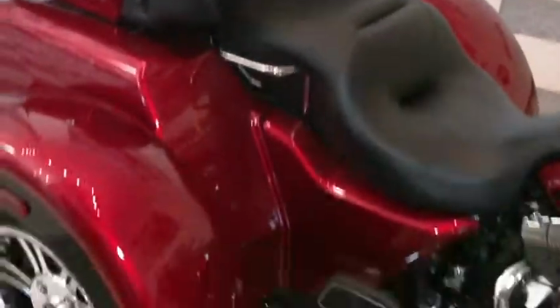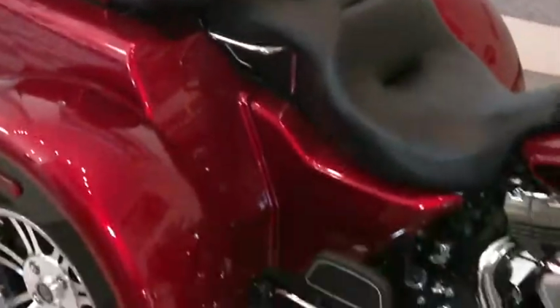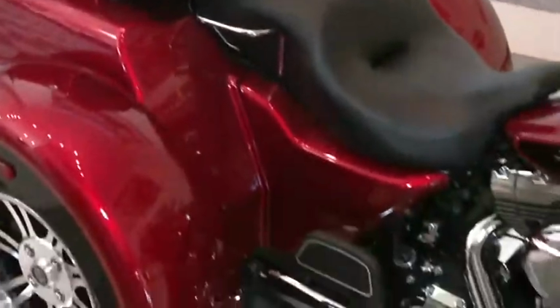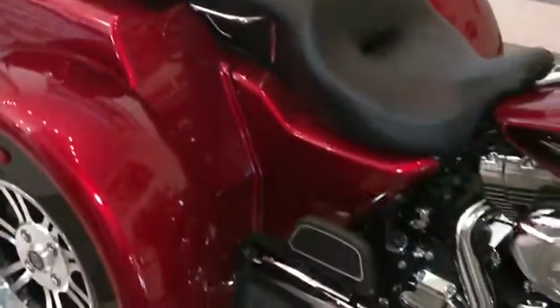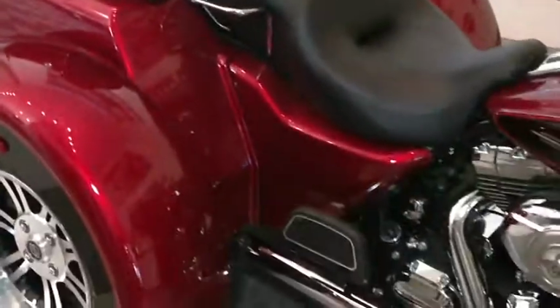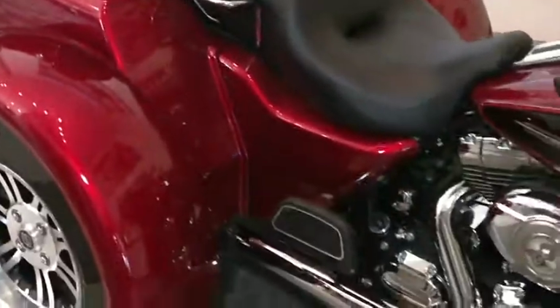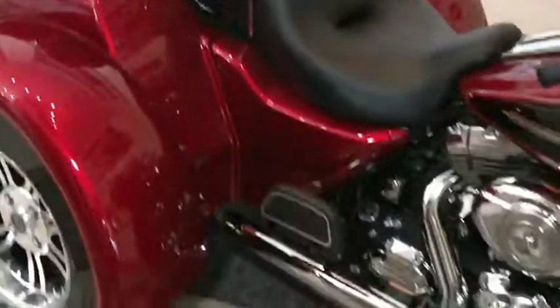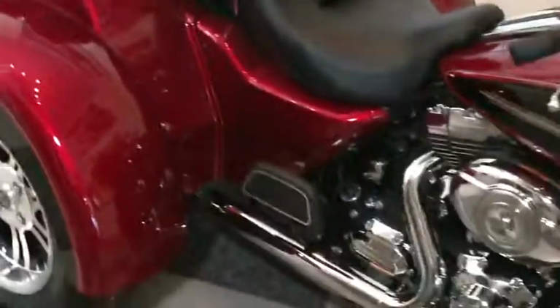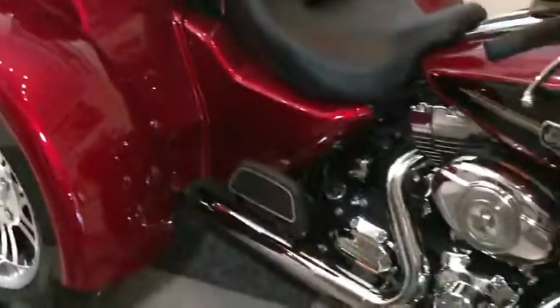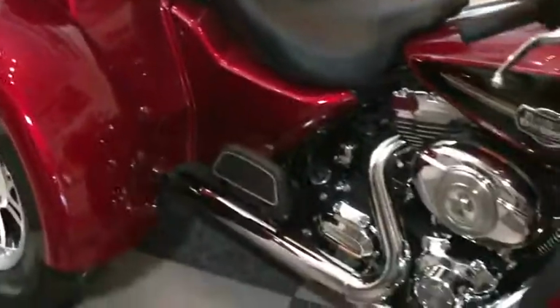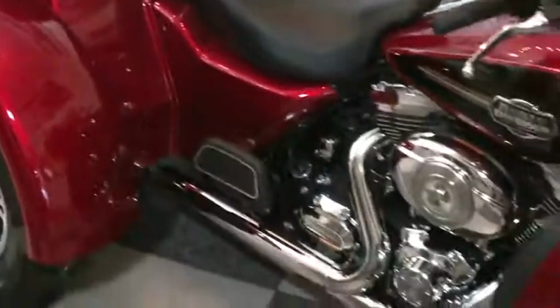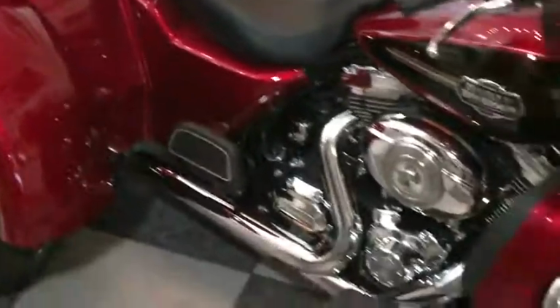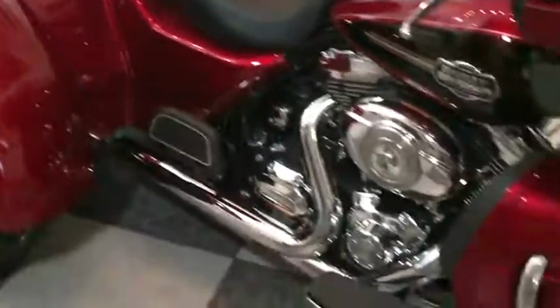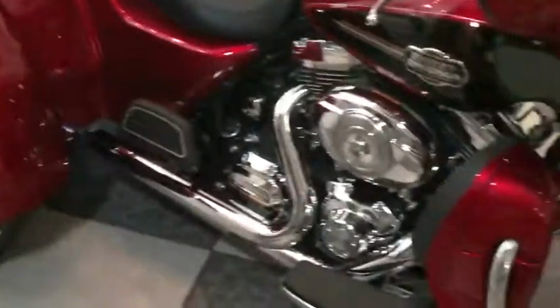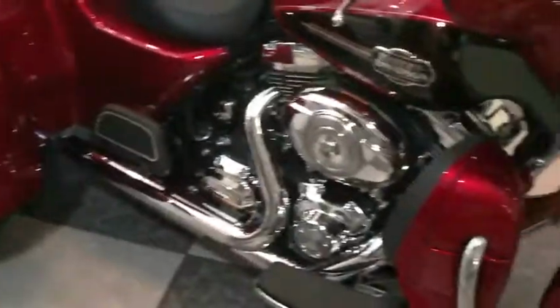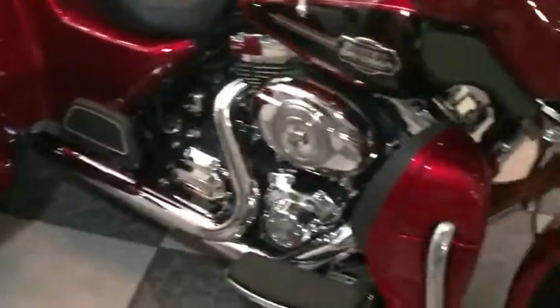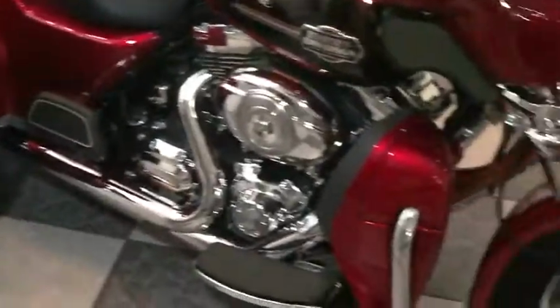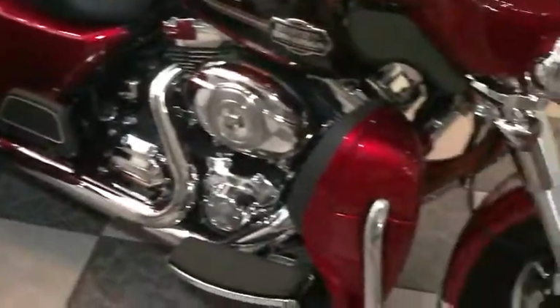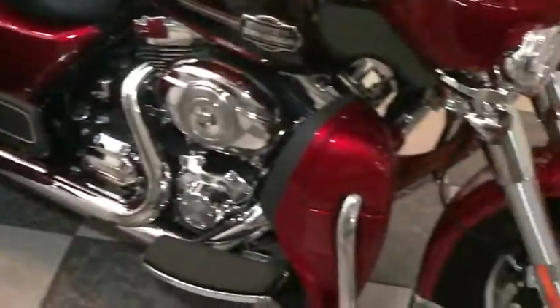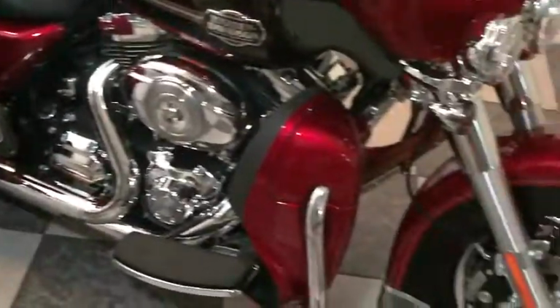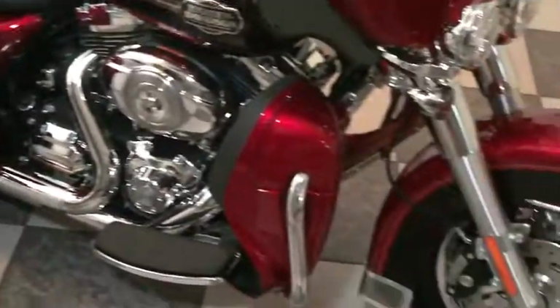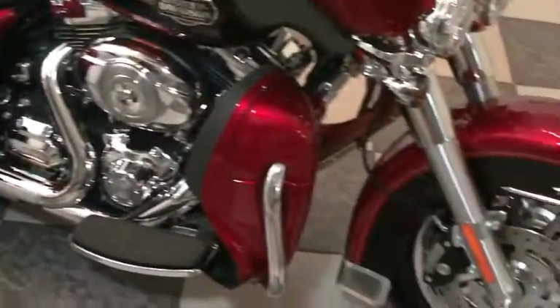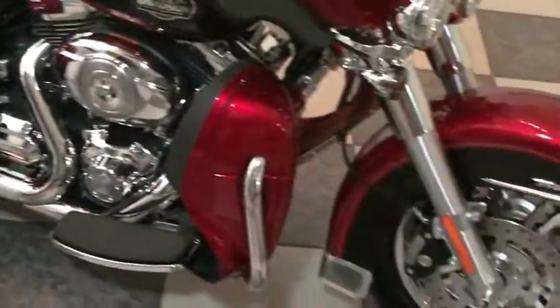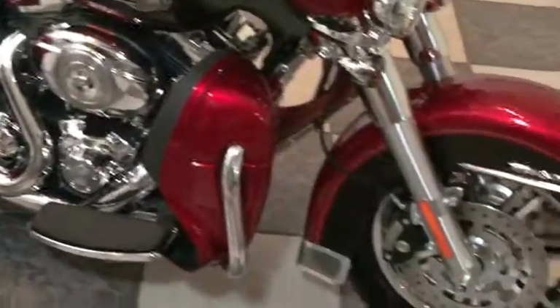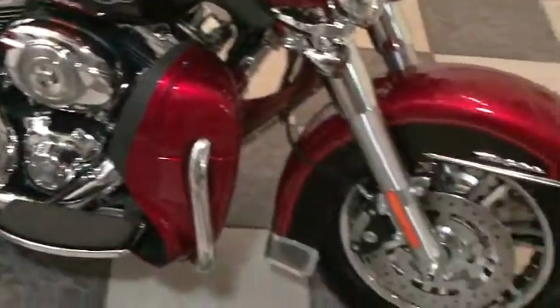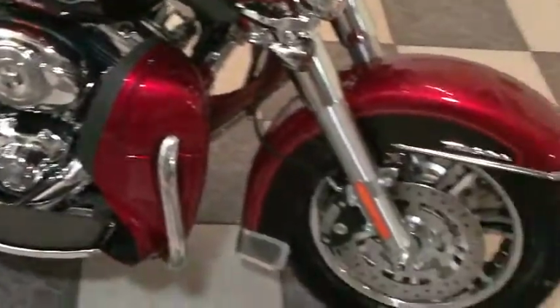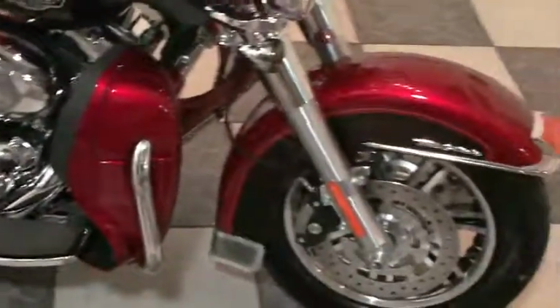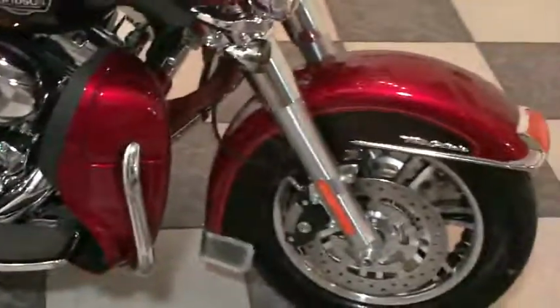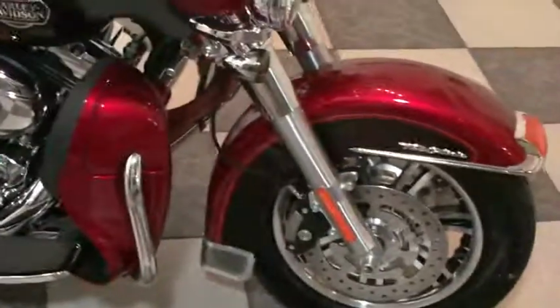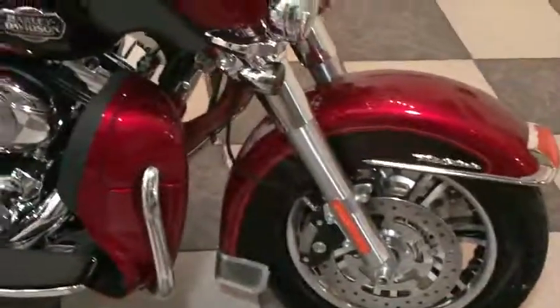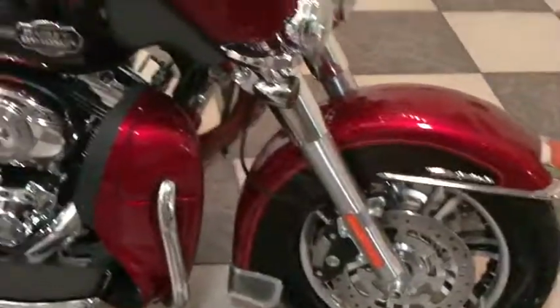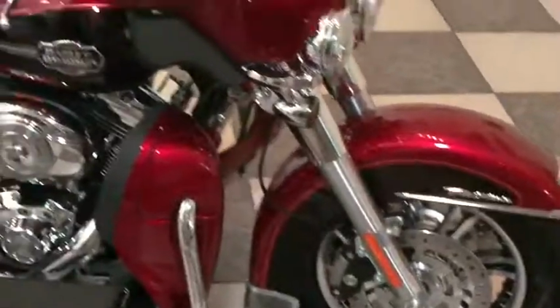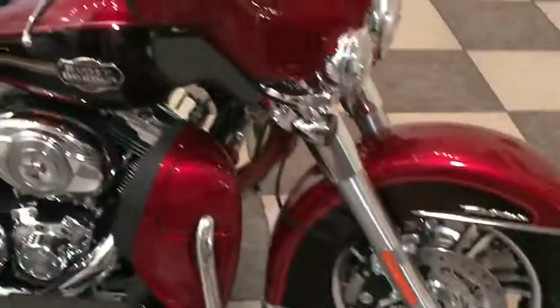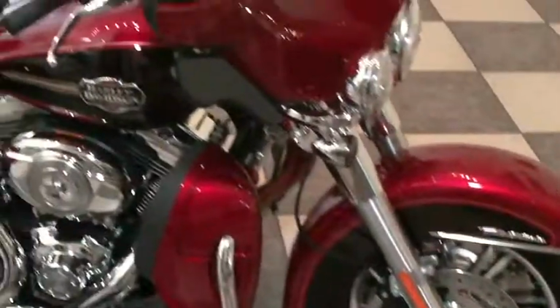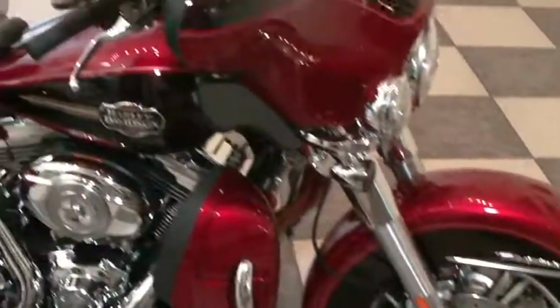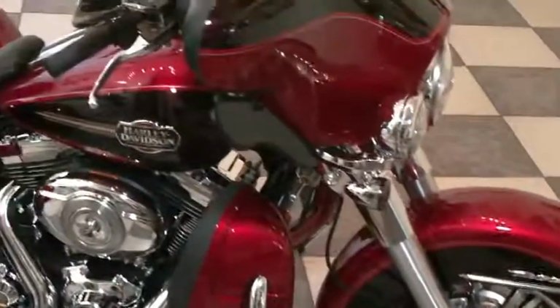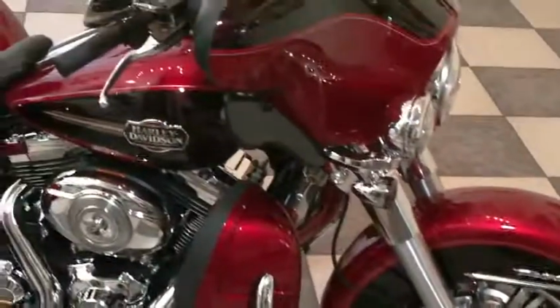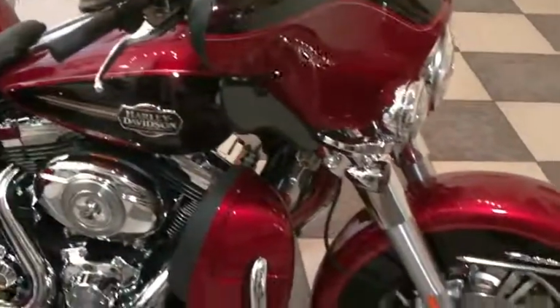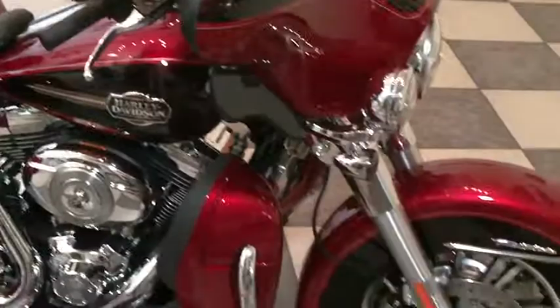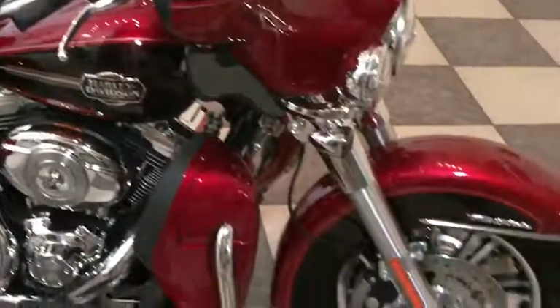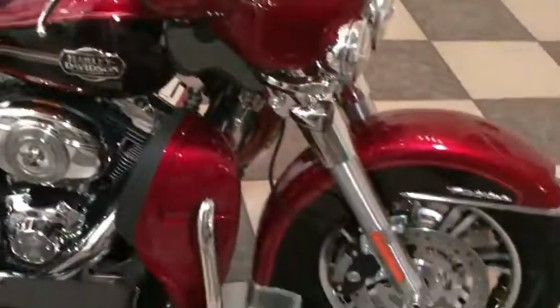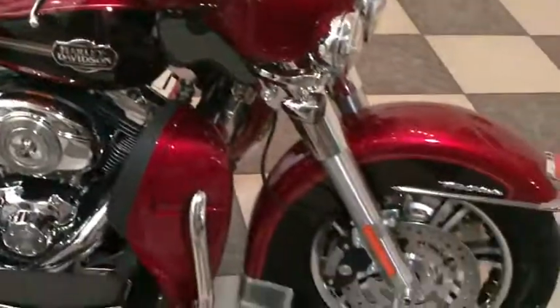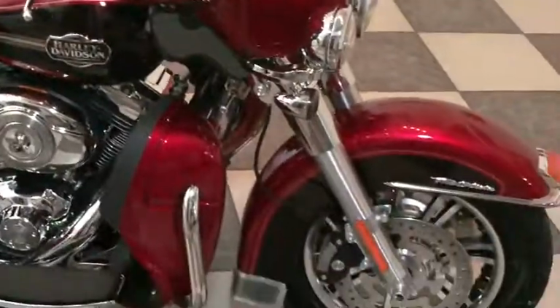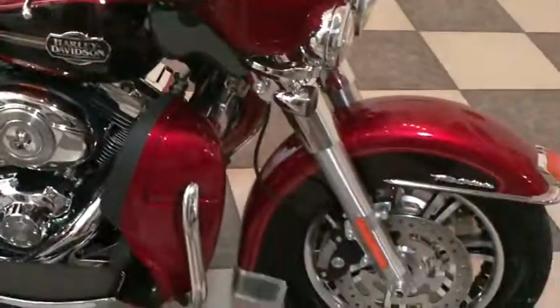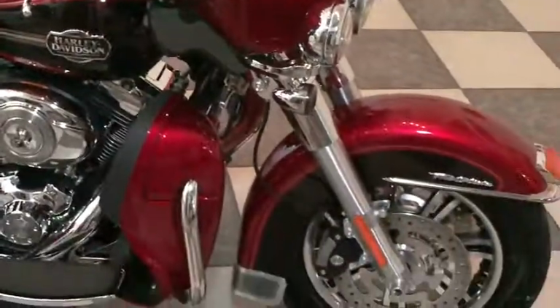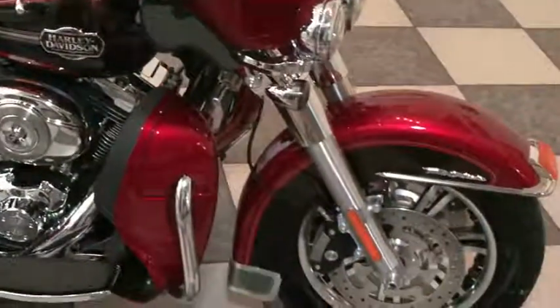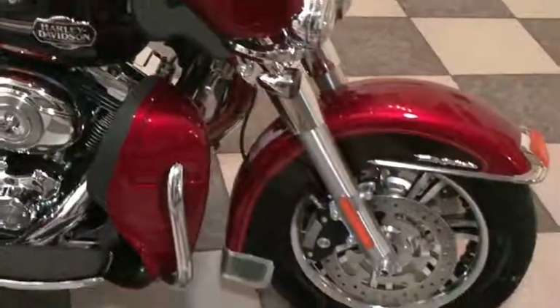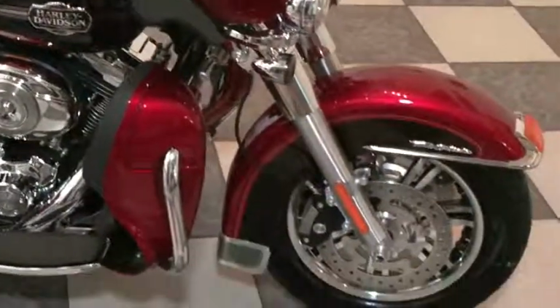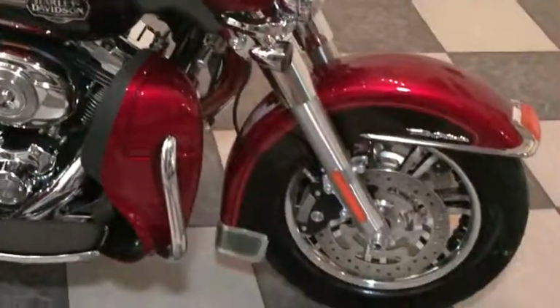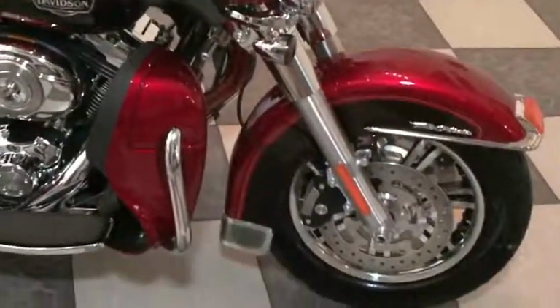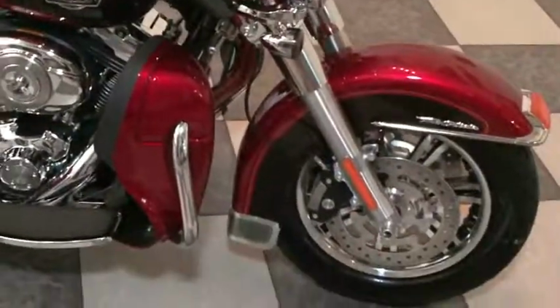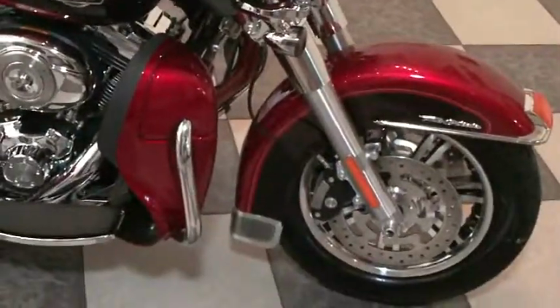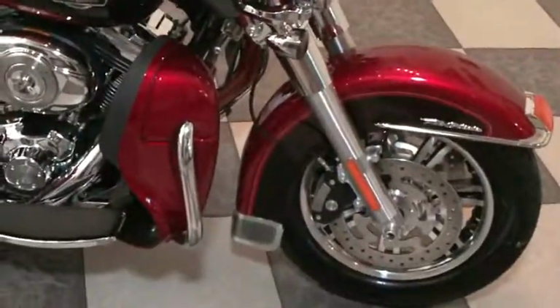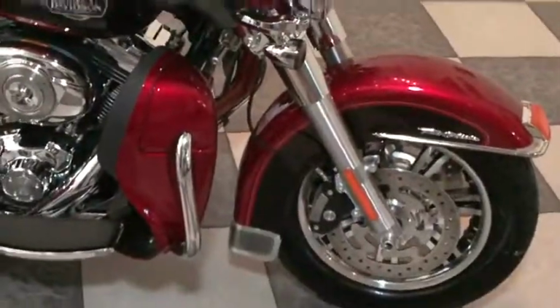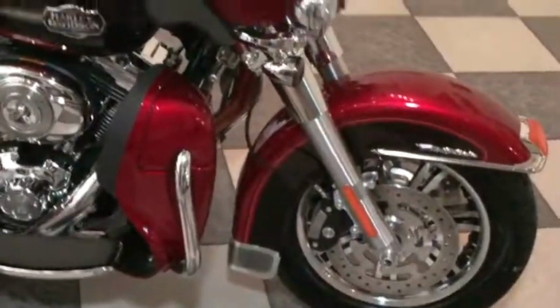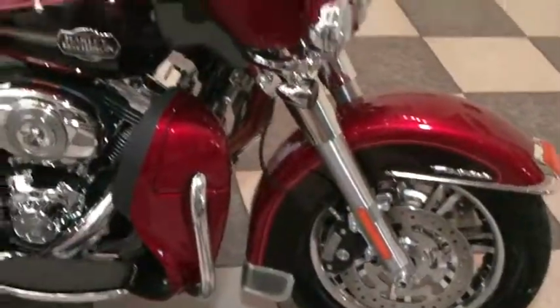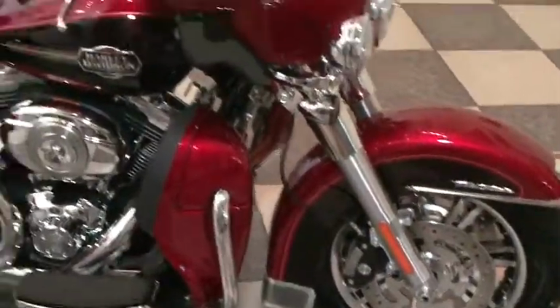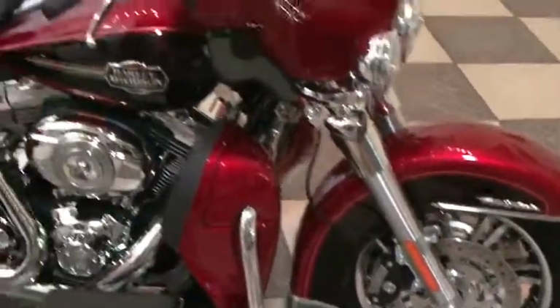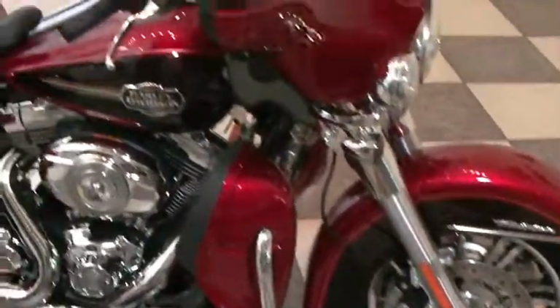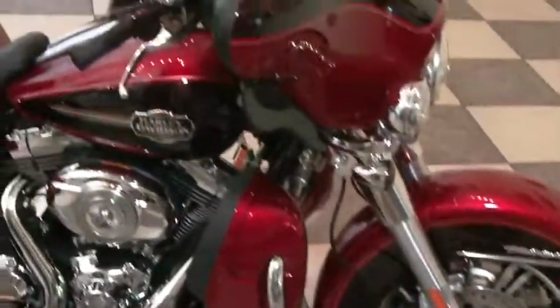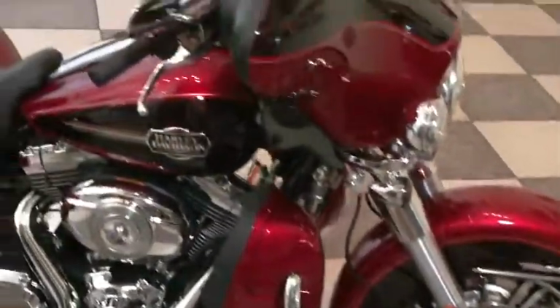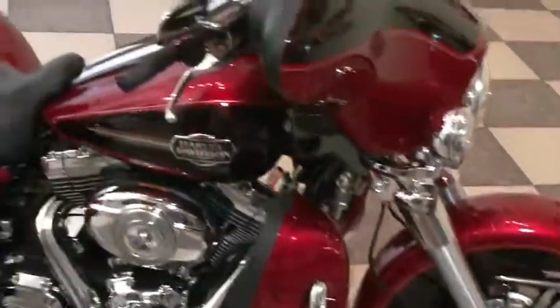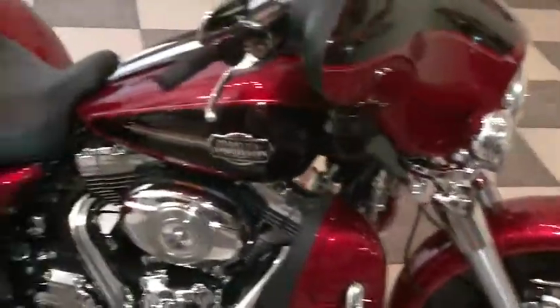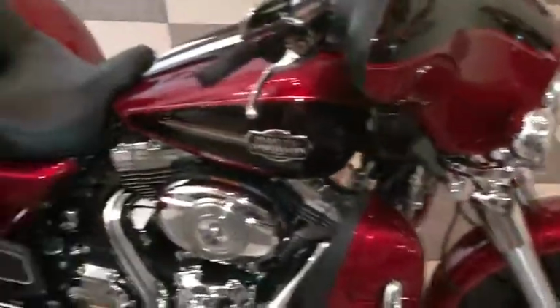This is brand new factory stock. The front end rates a little bit more than your standard Ultra Classic.